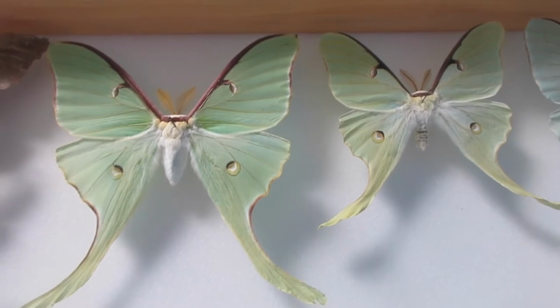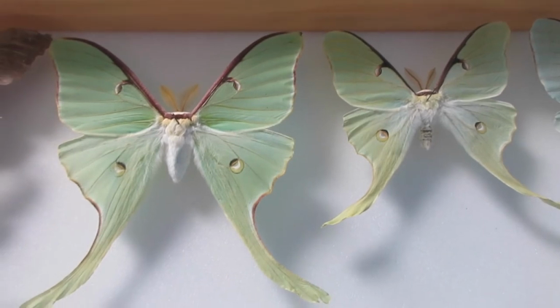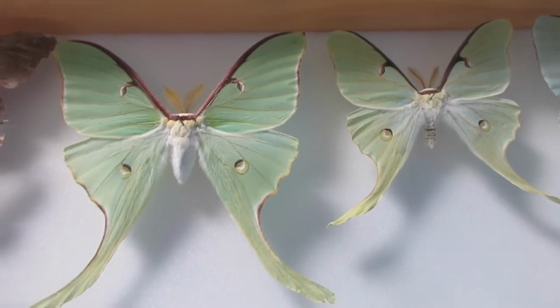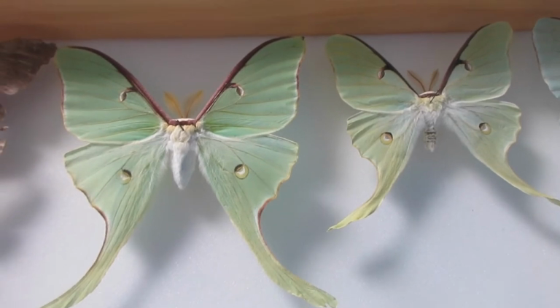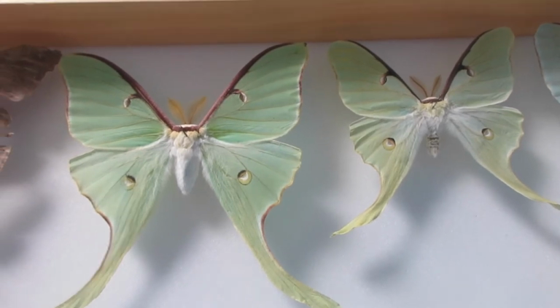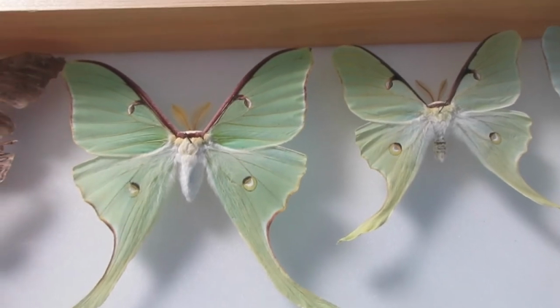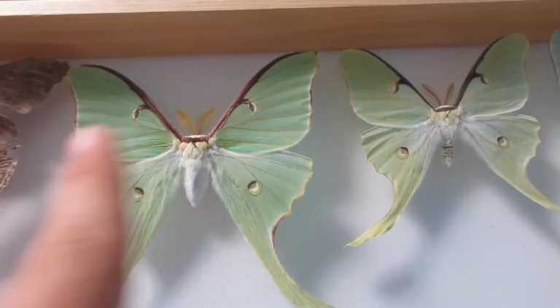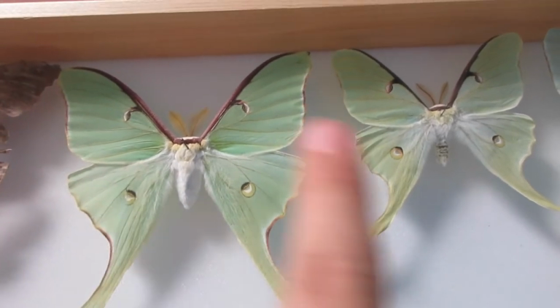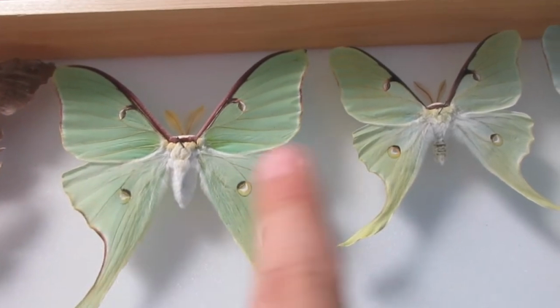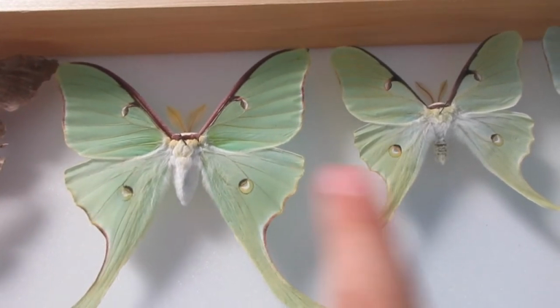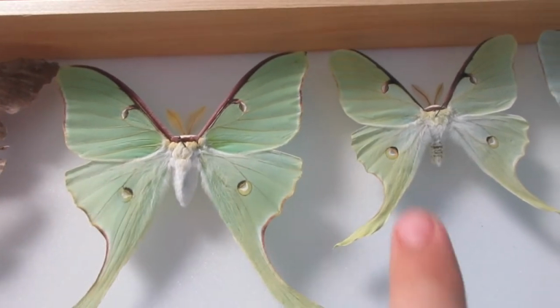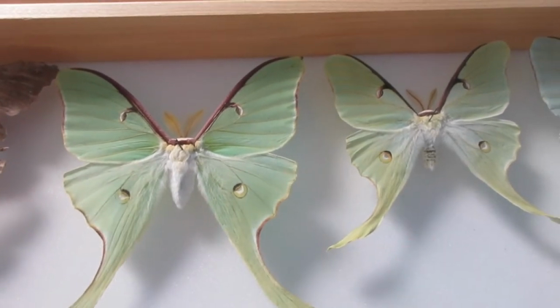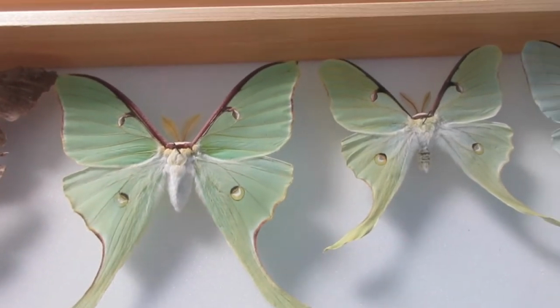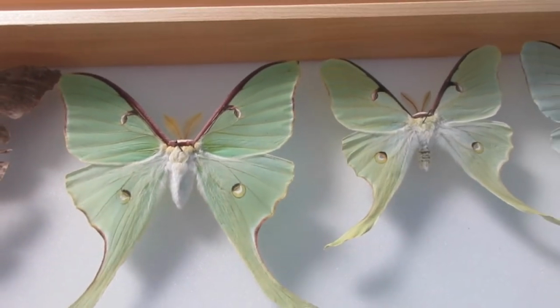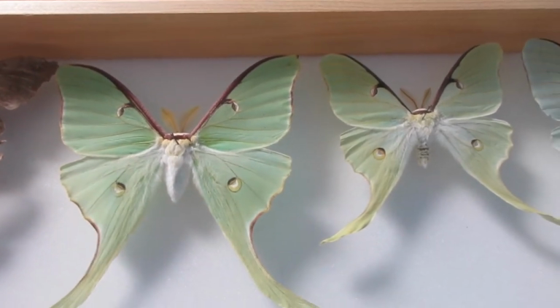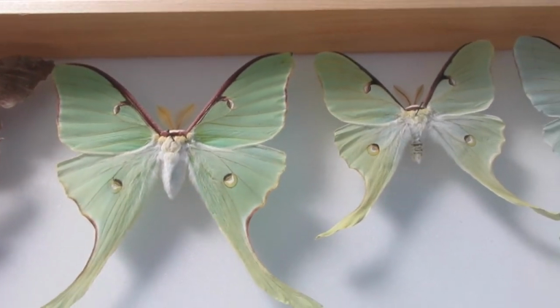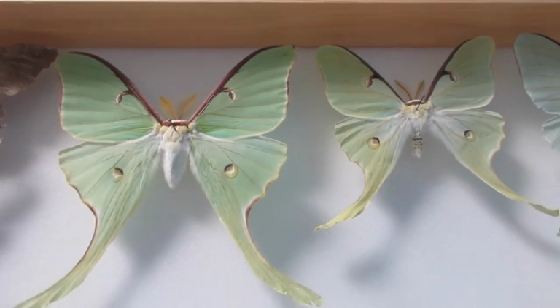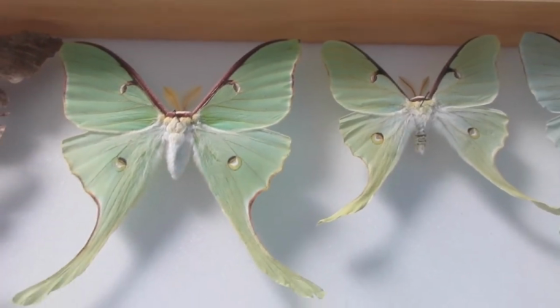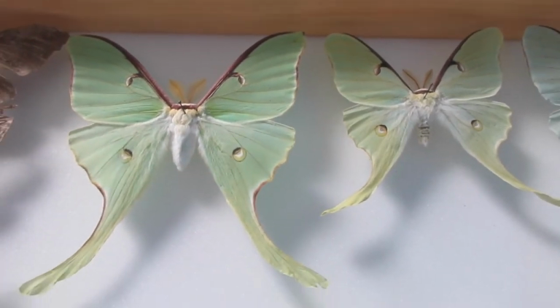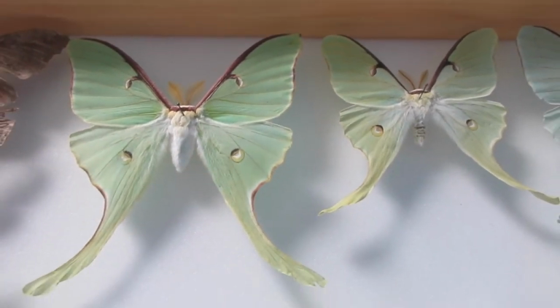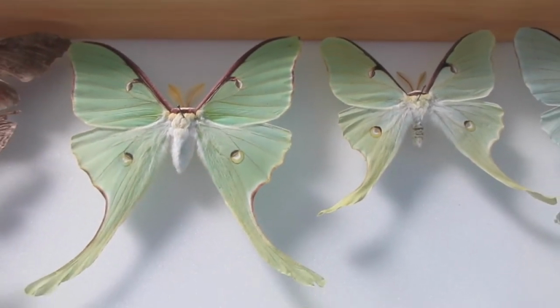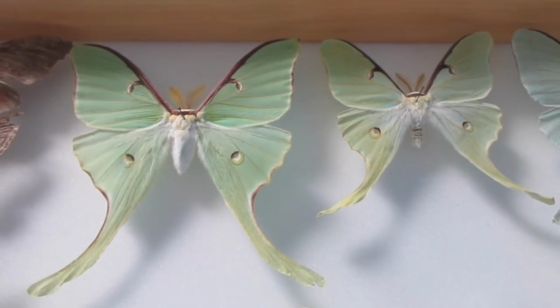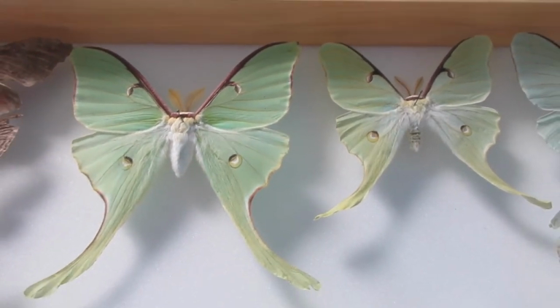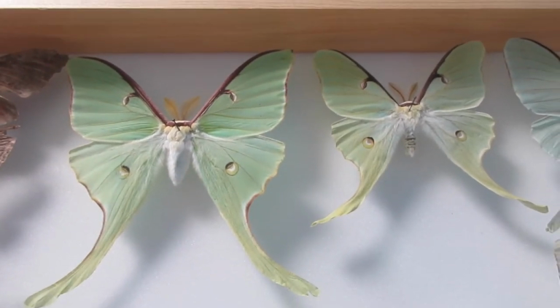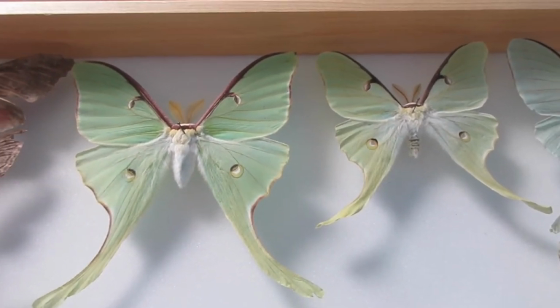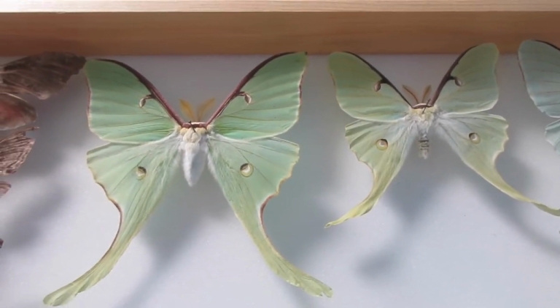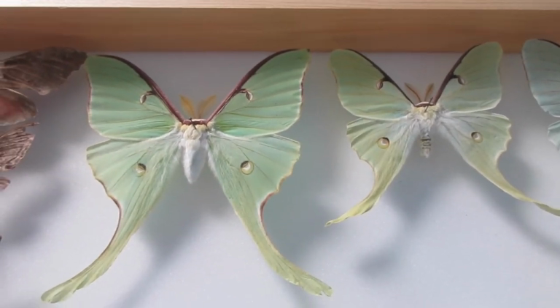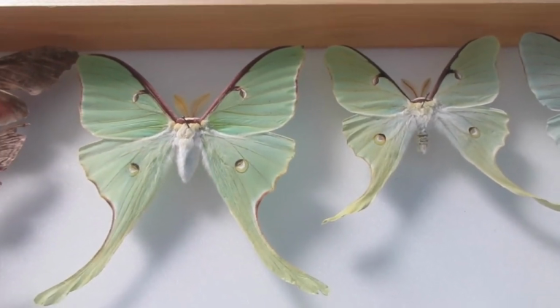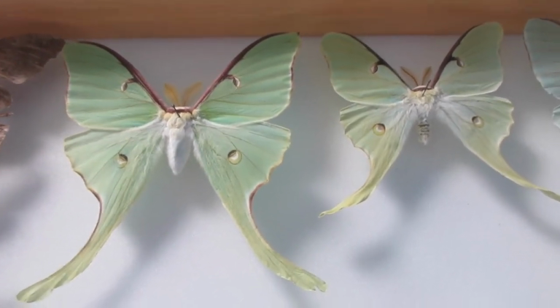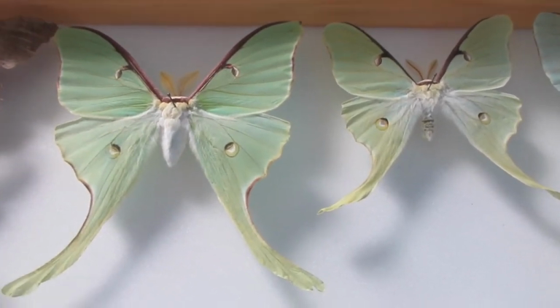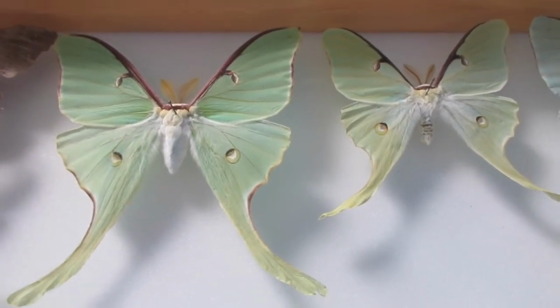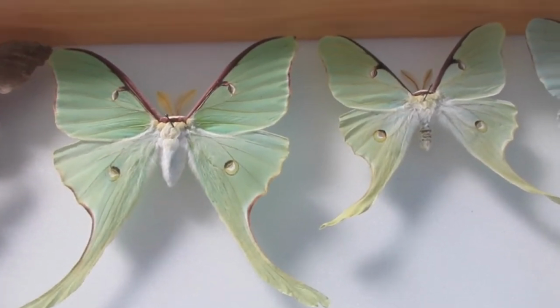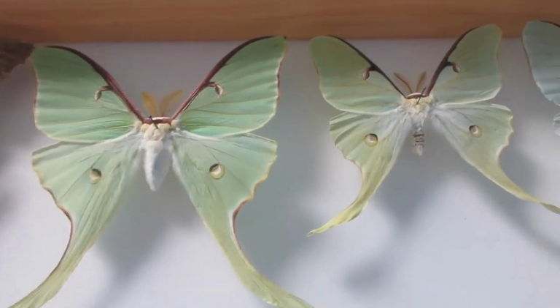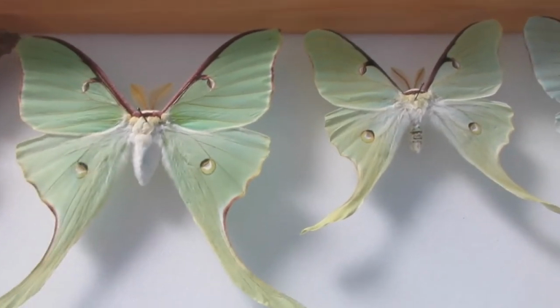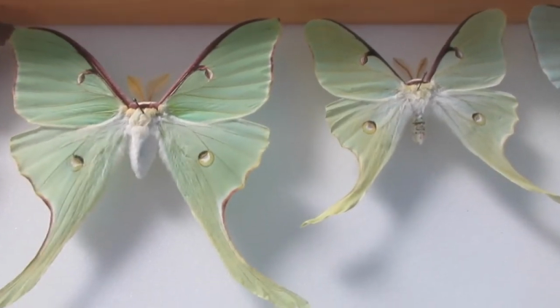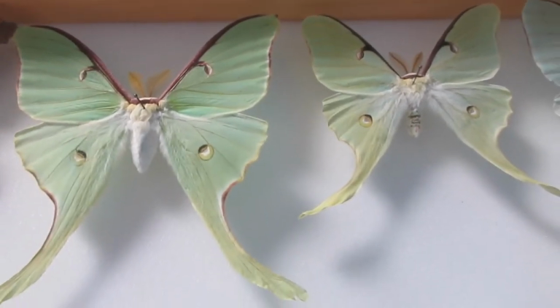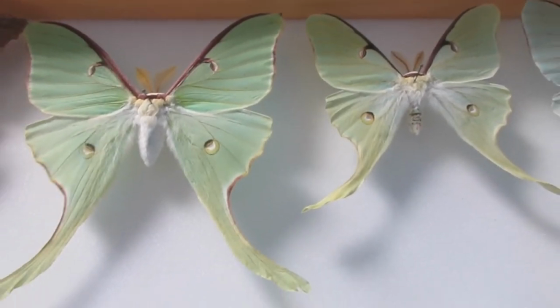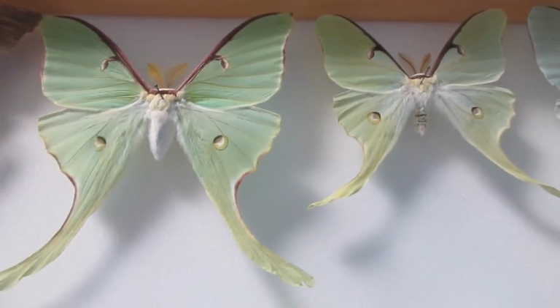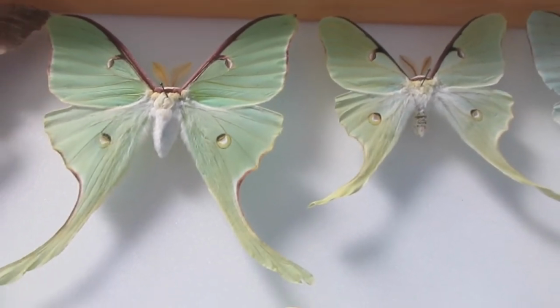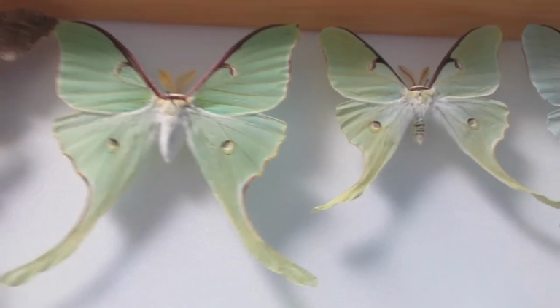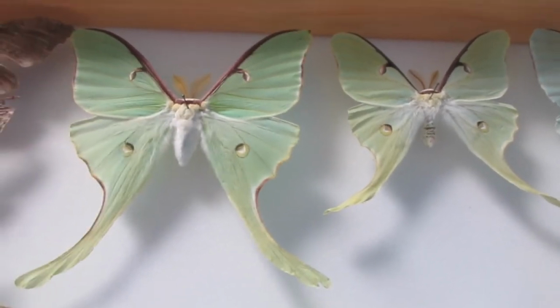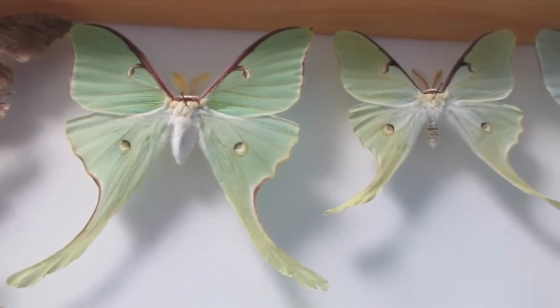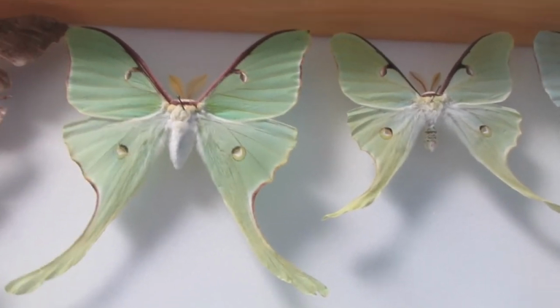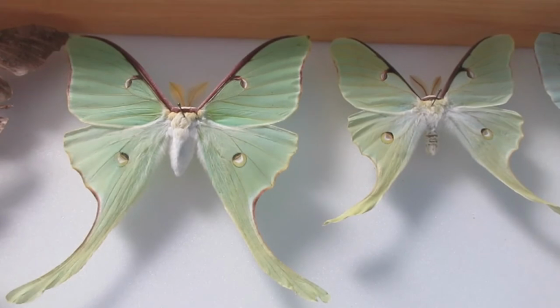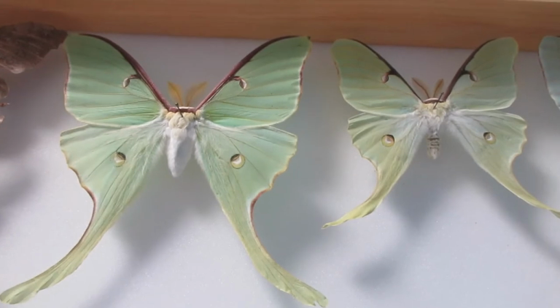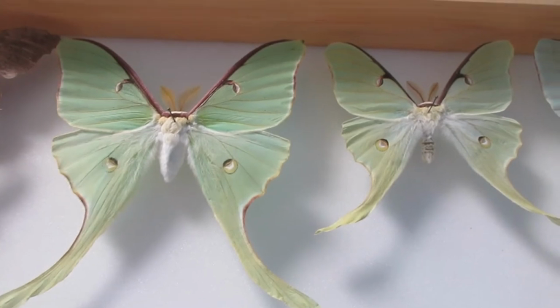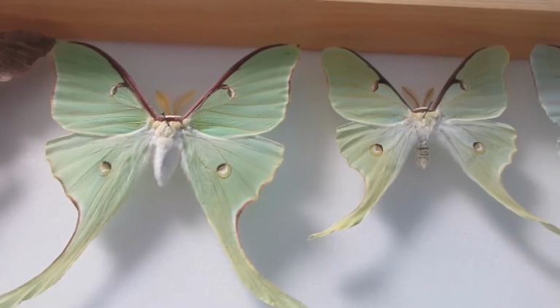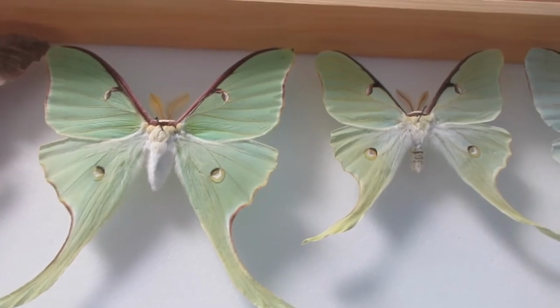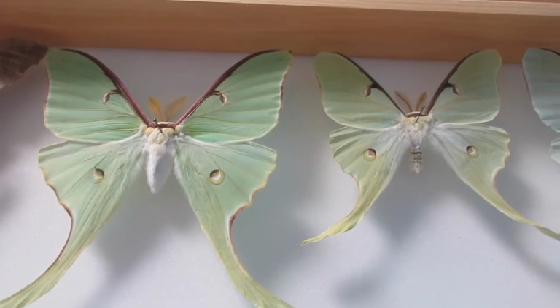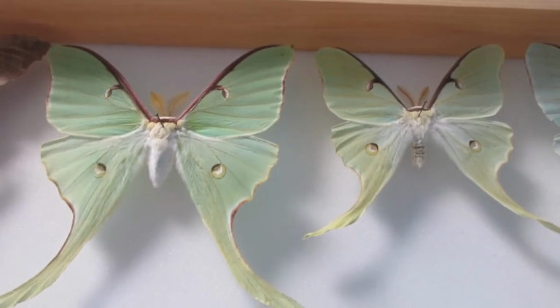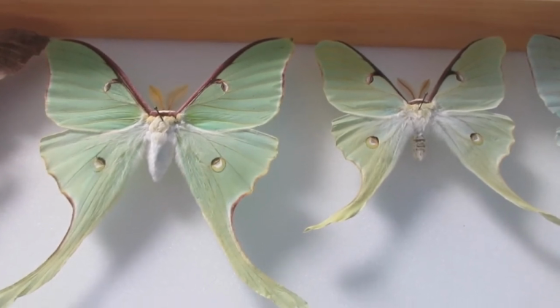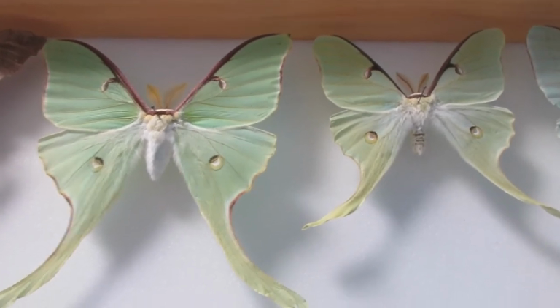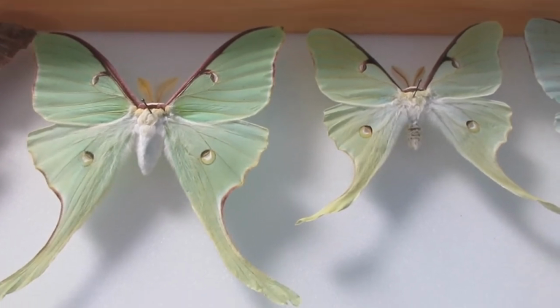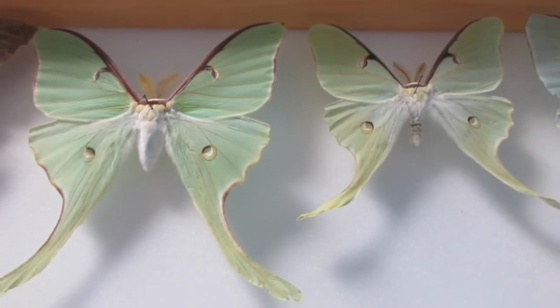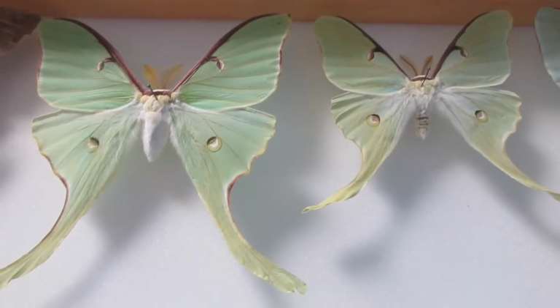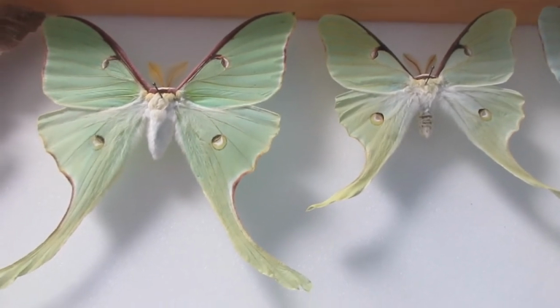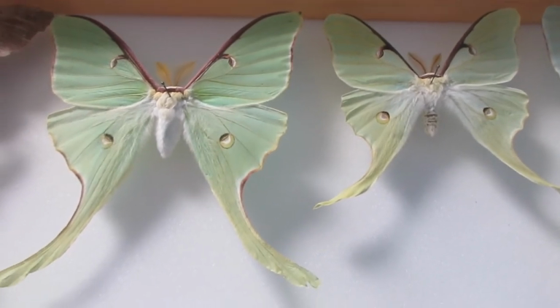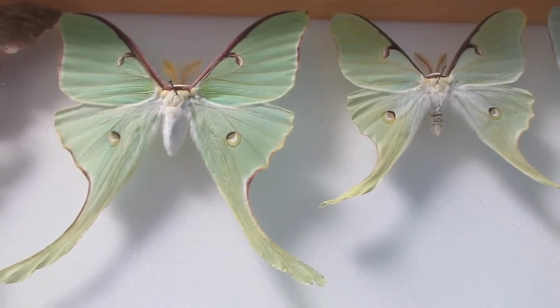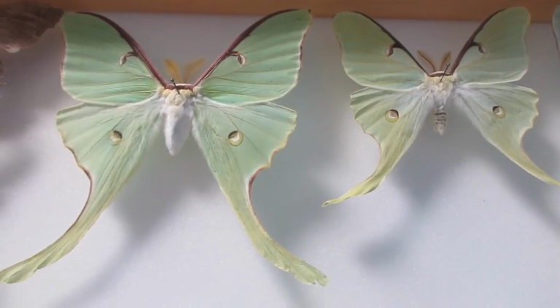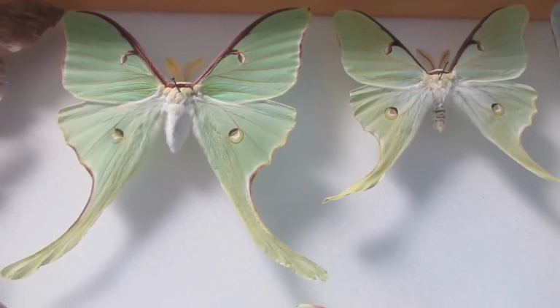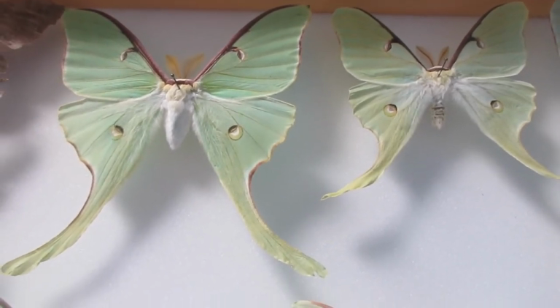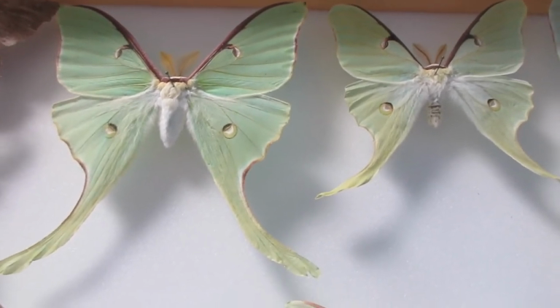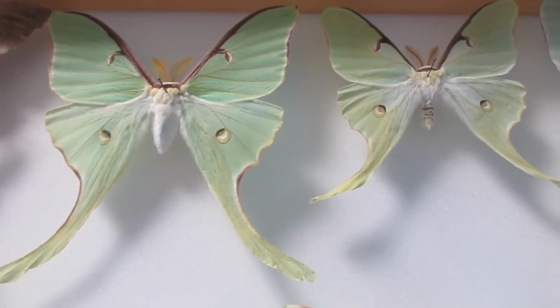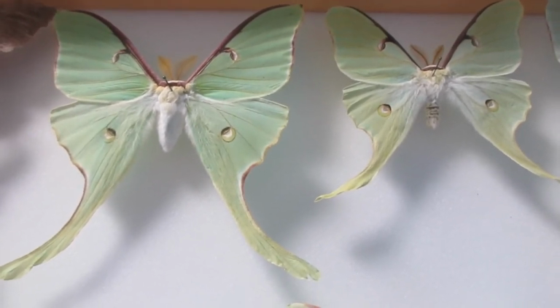So up here I have 2 males, and can you guess which one is wild and which one is raised? I'll give you a couple of seconds.